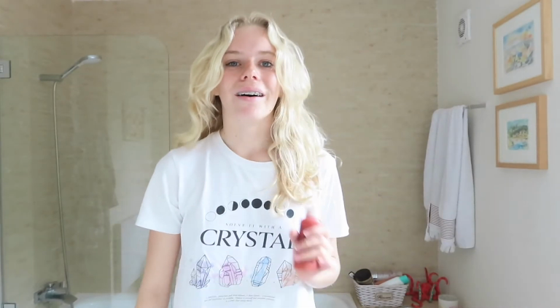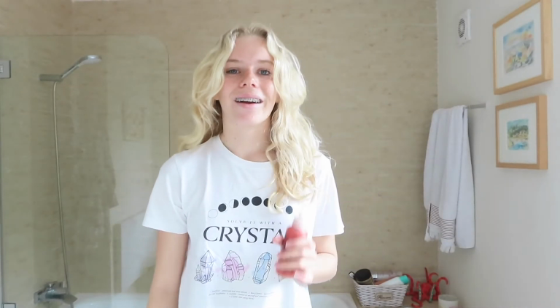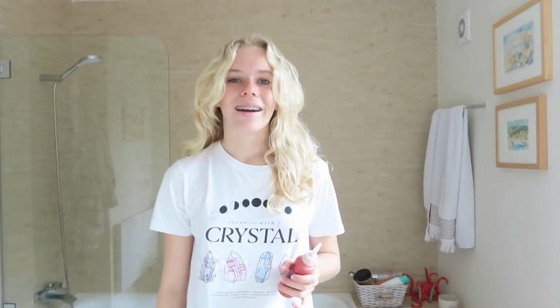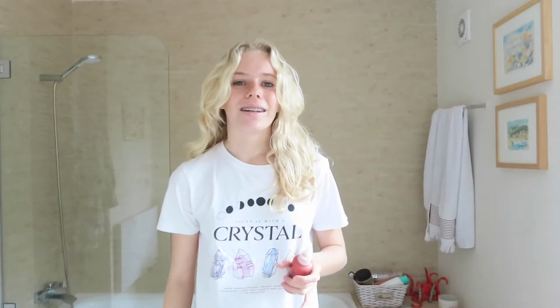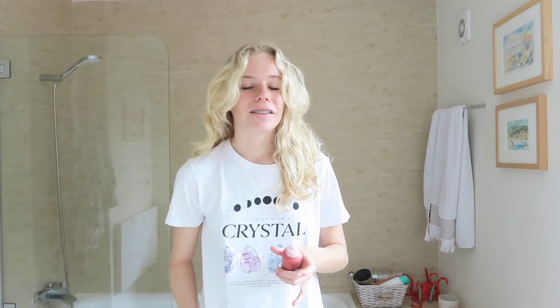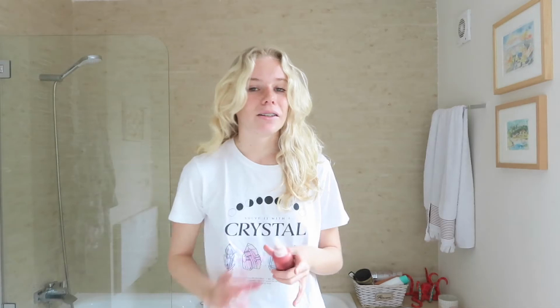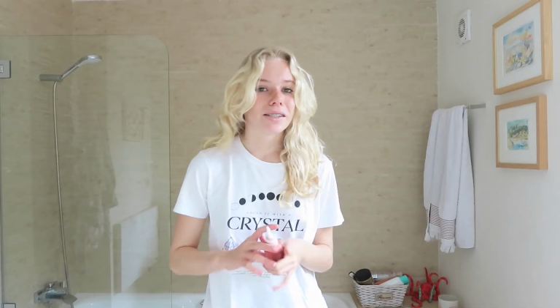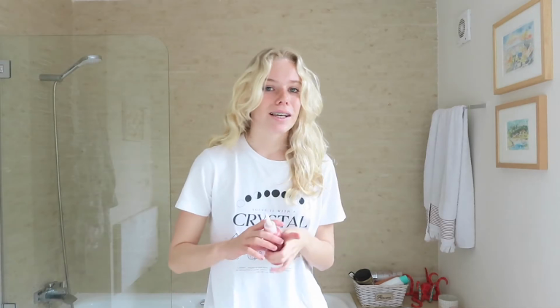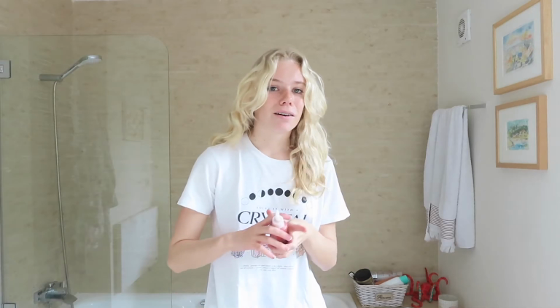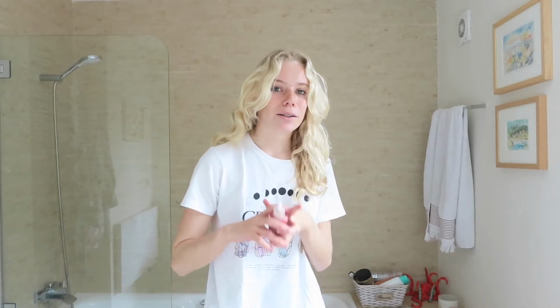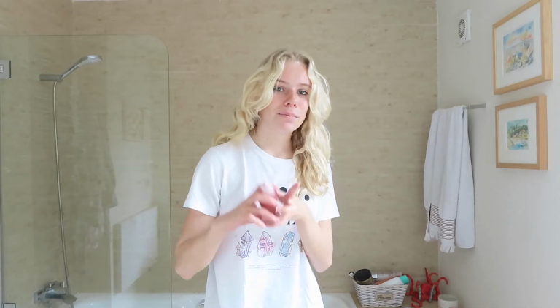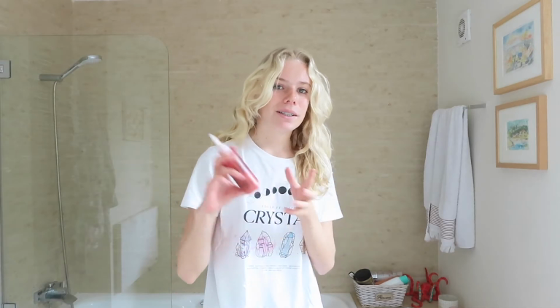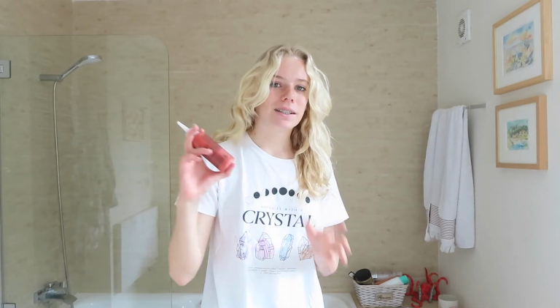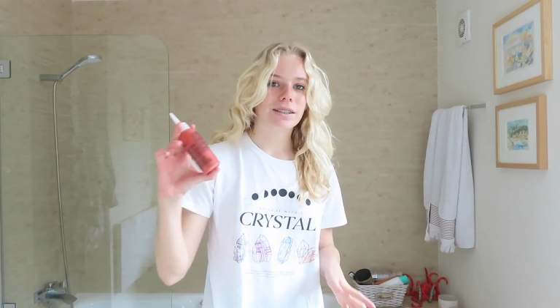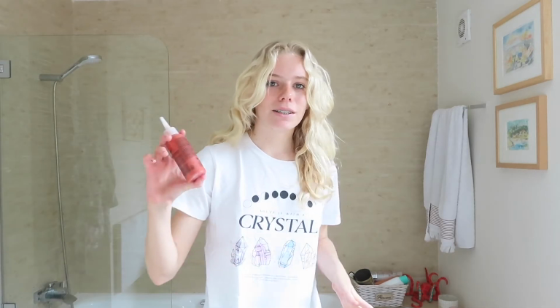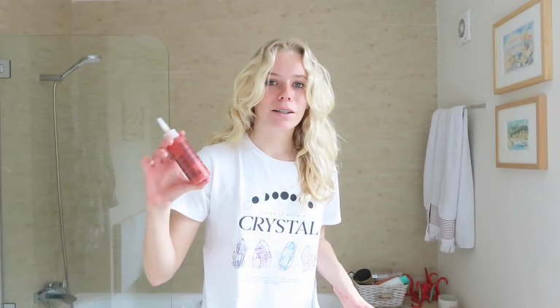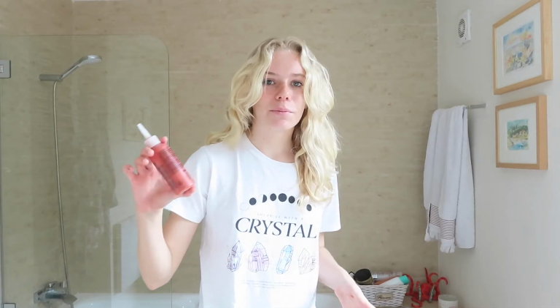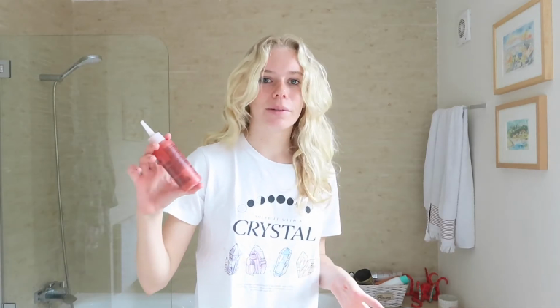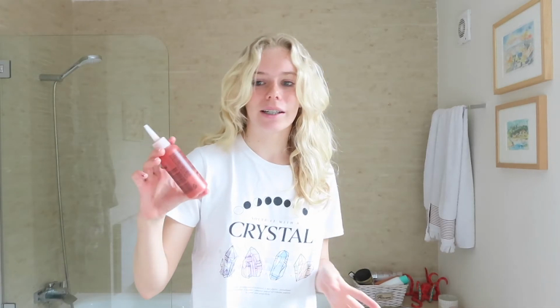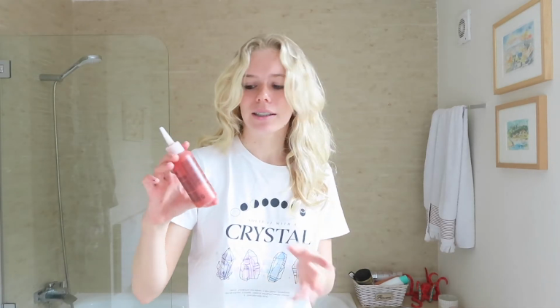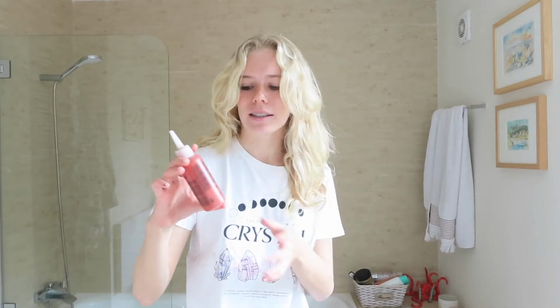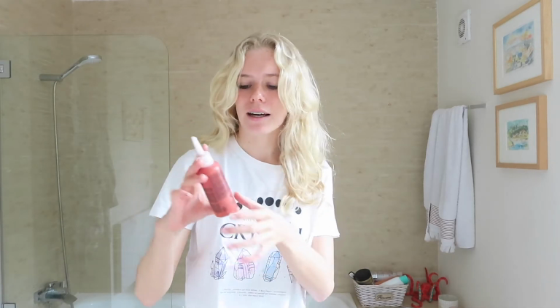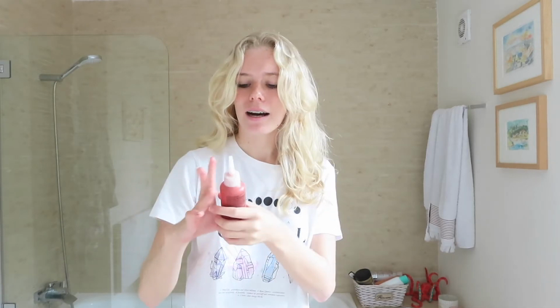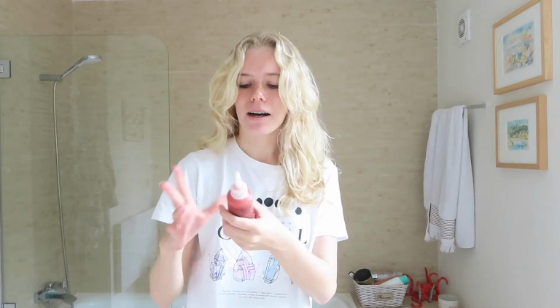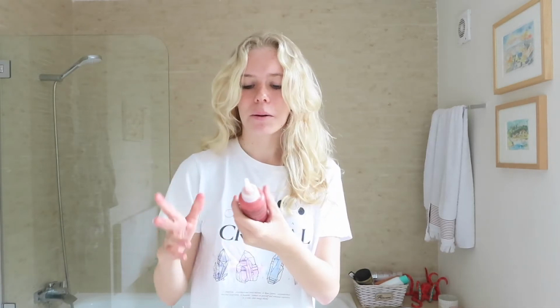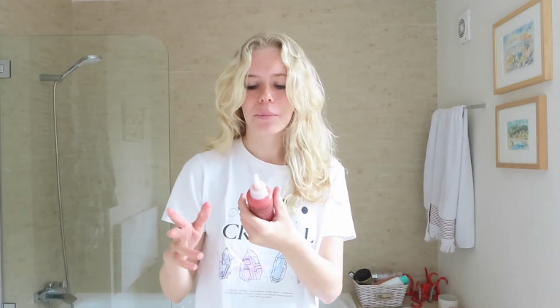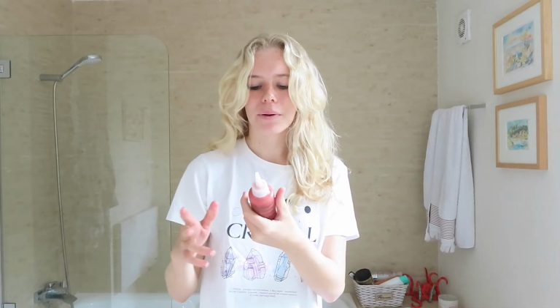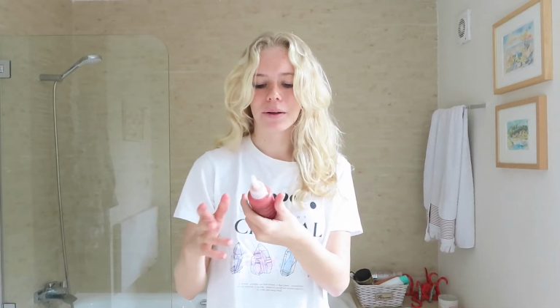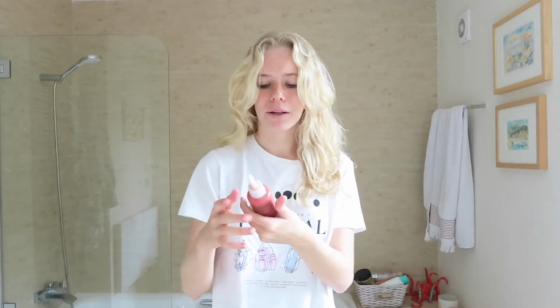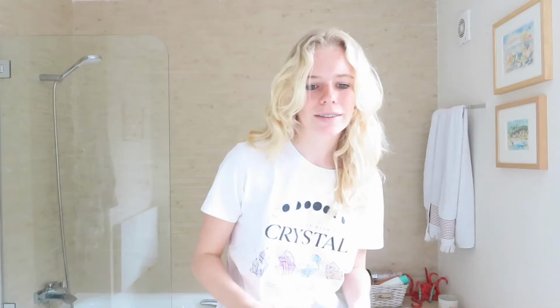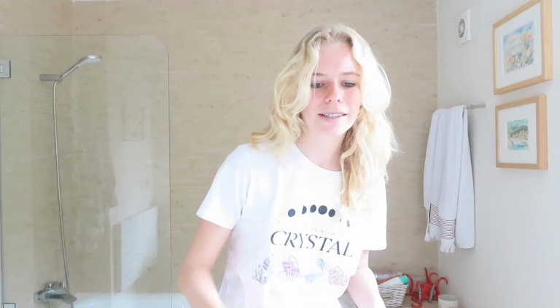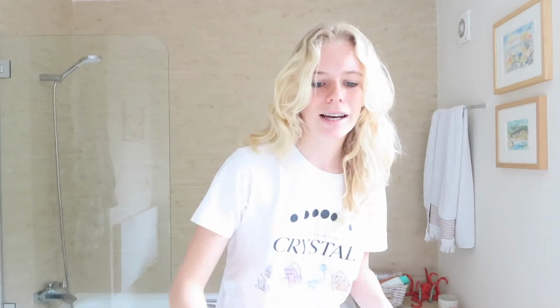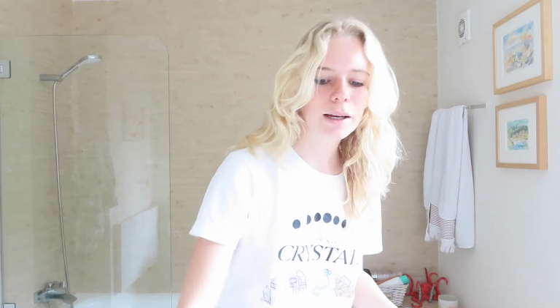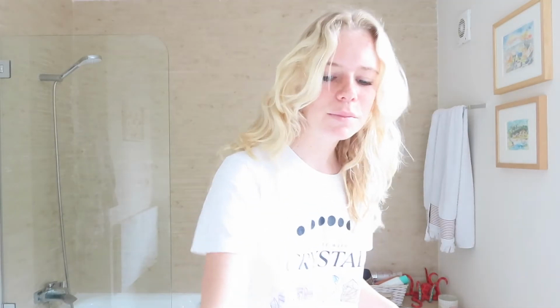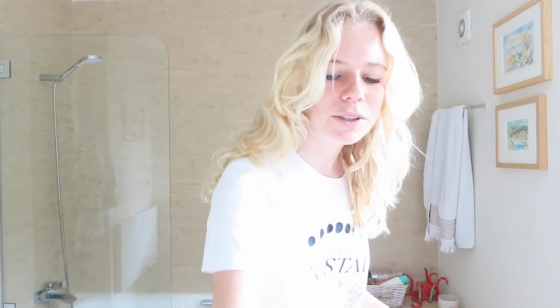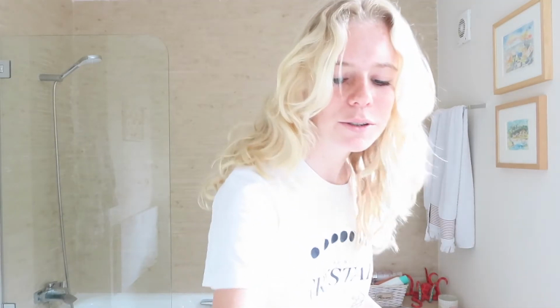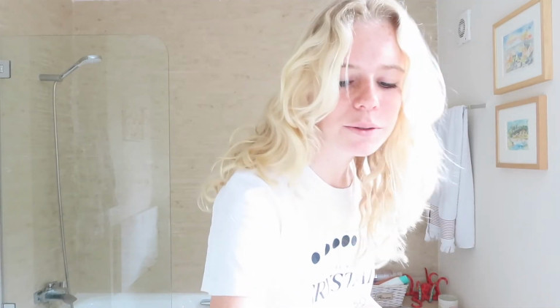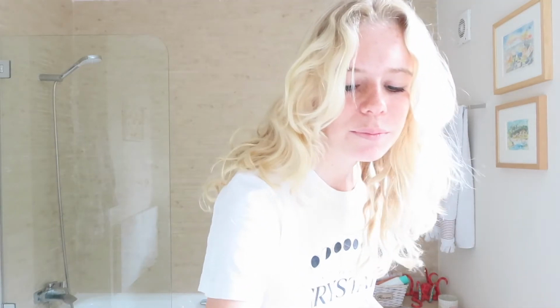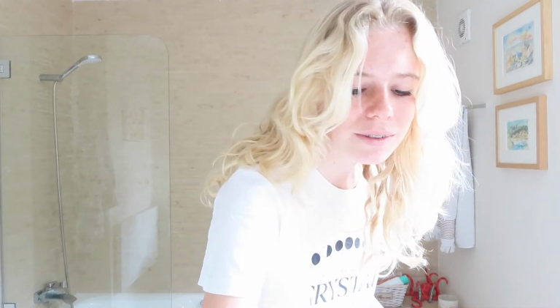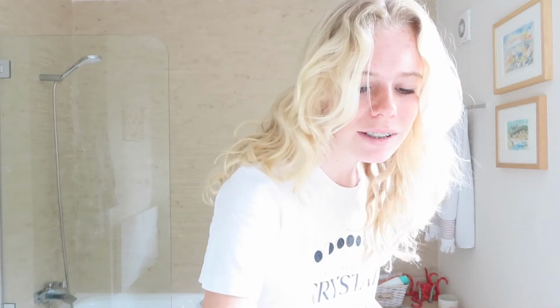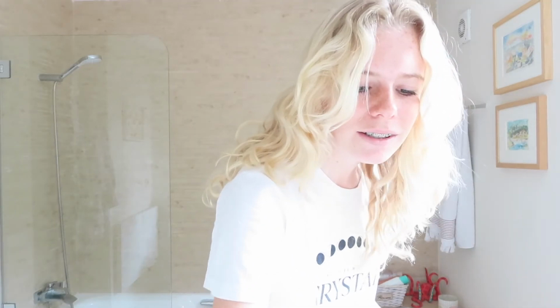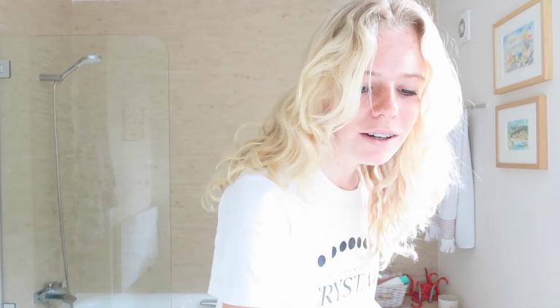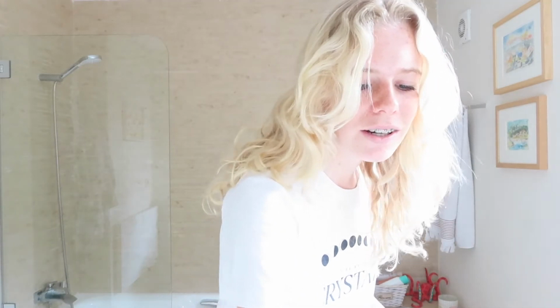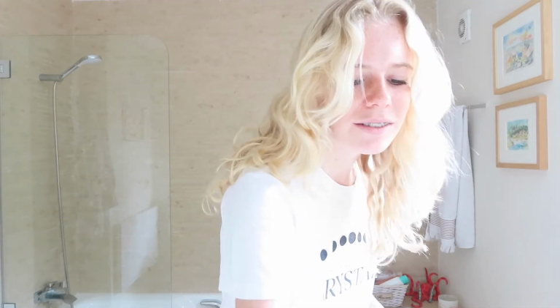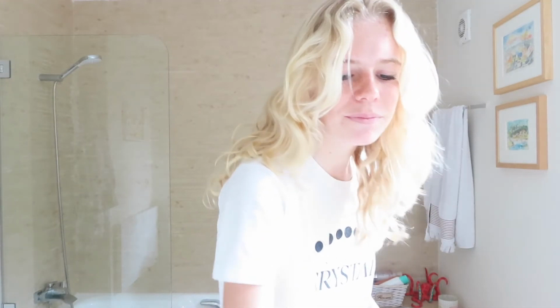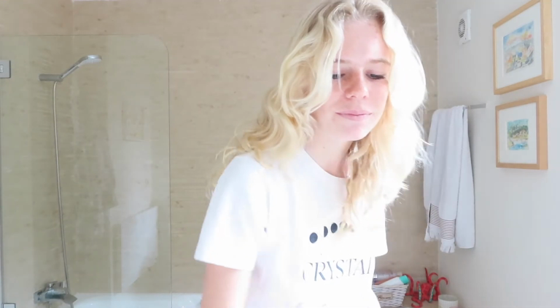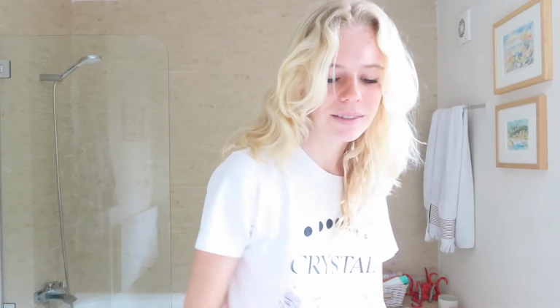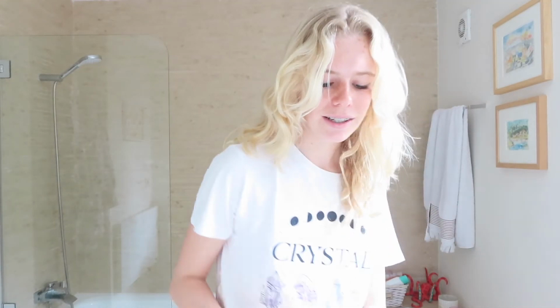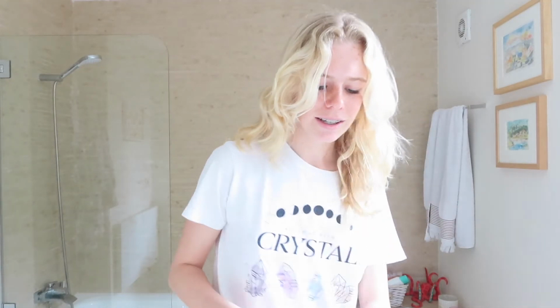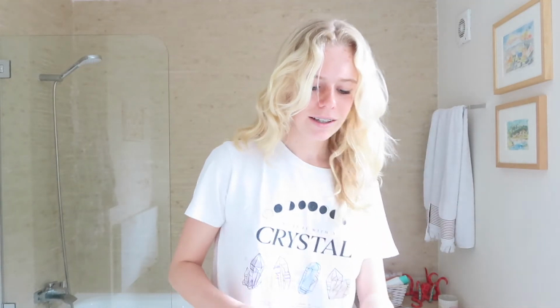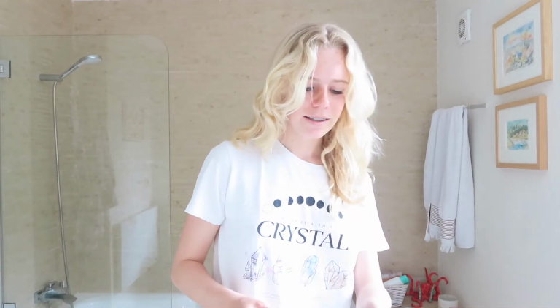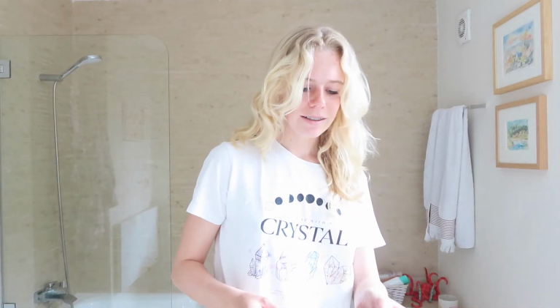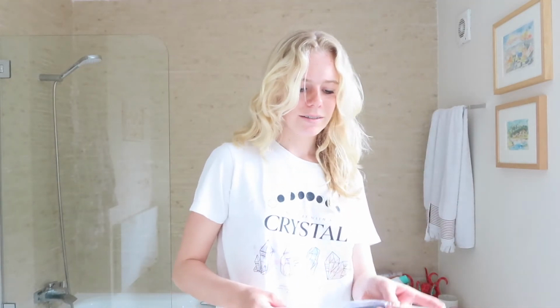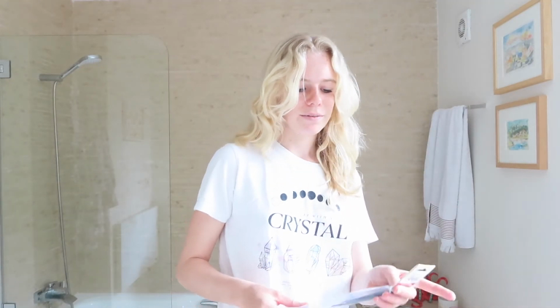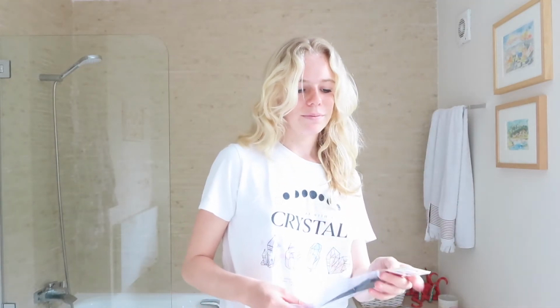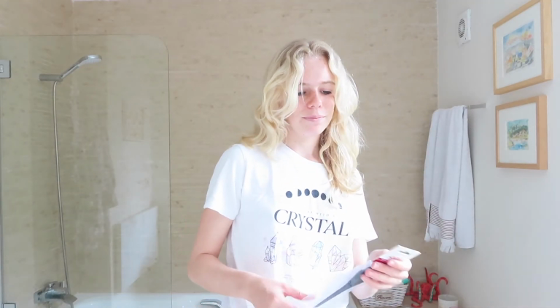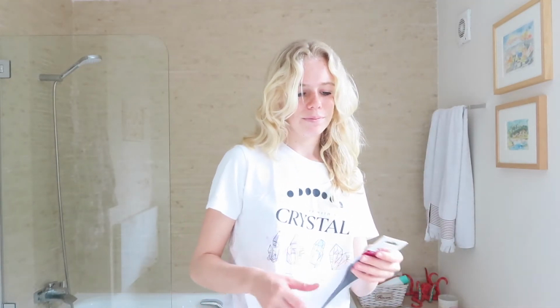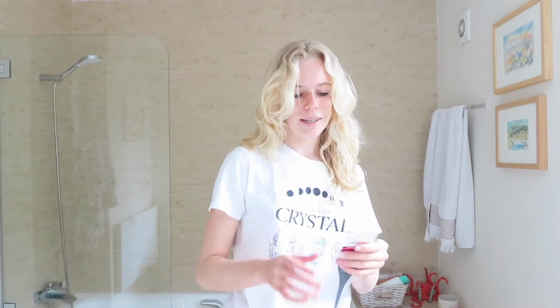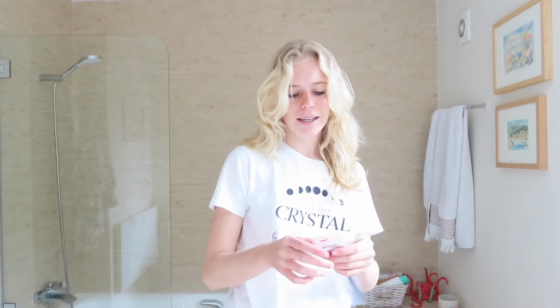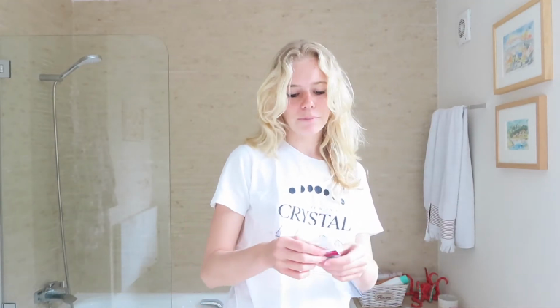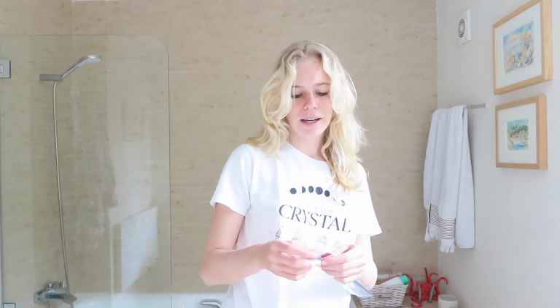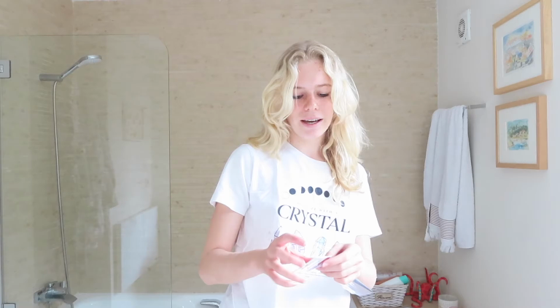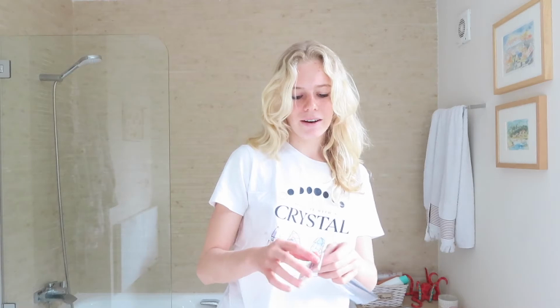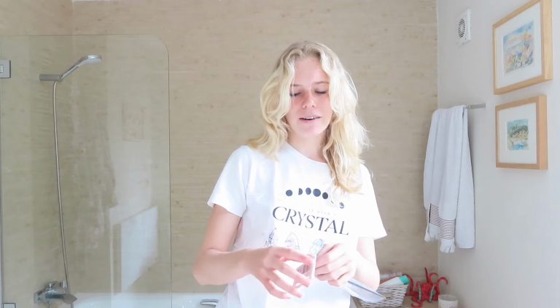Now that my room is all cleaned up, it's time to mess it up again — I'm going to clean out my closet.